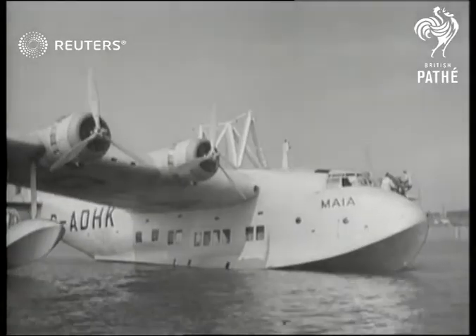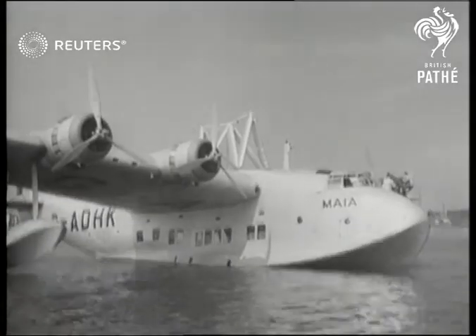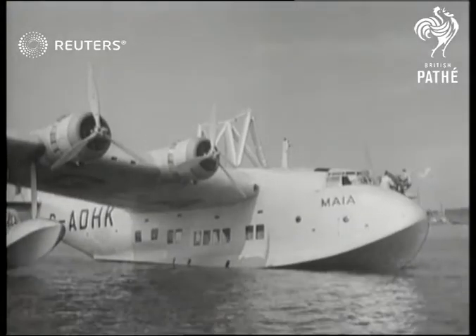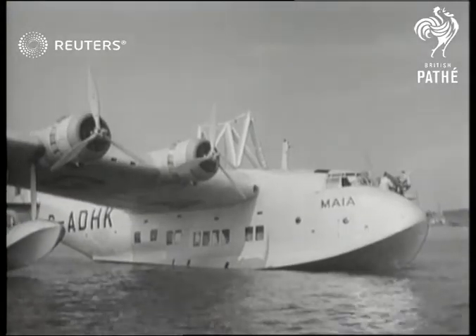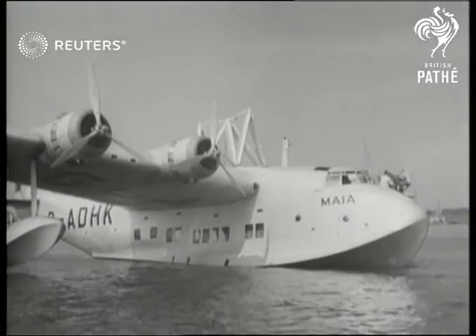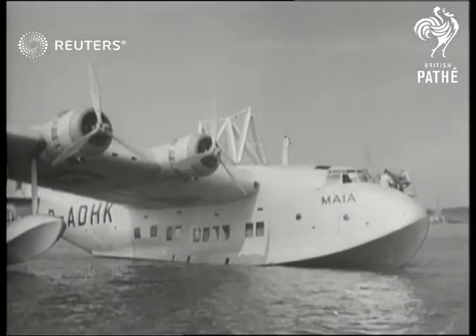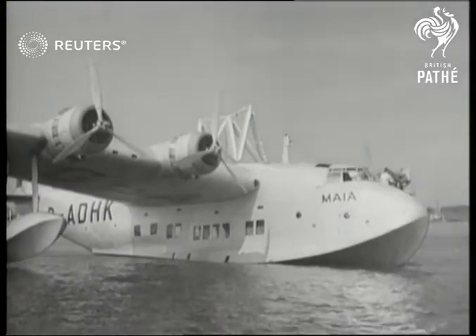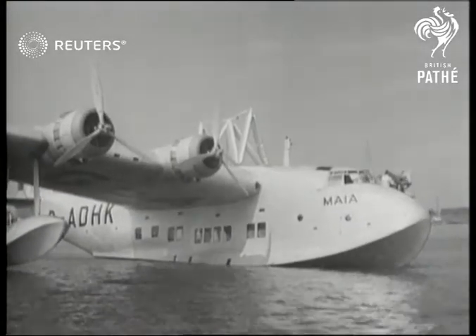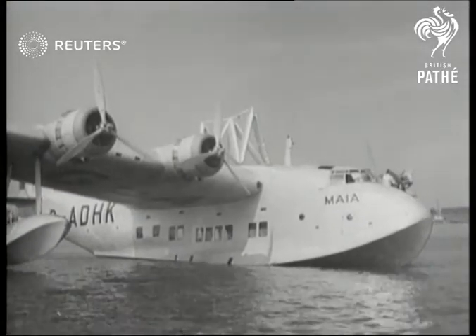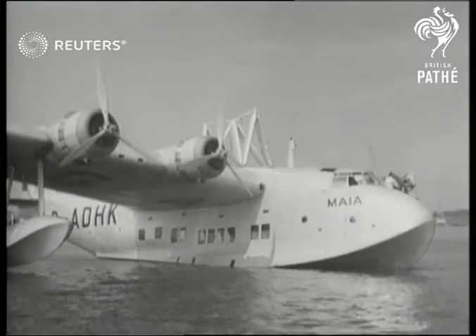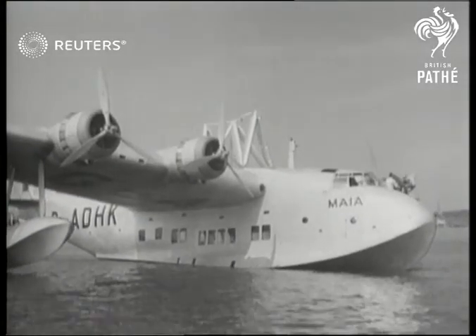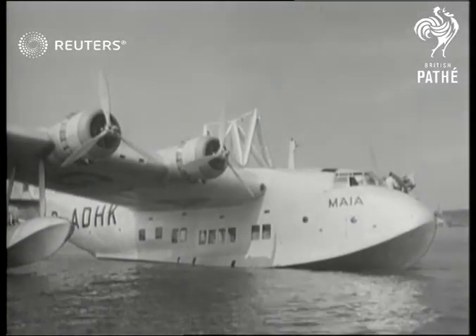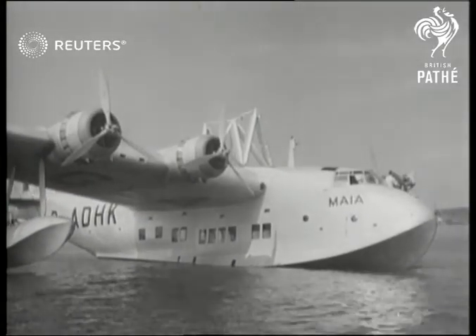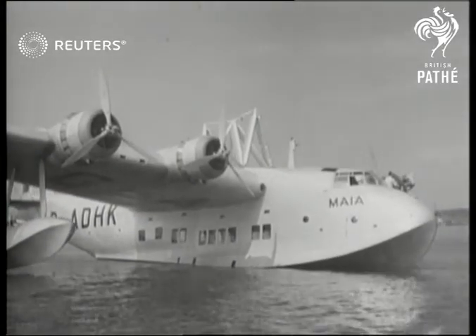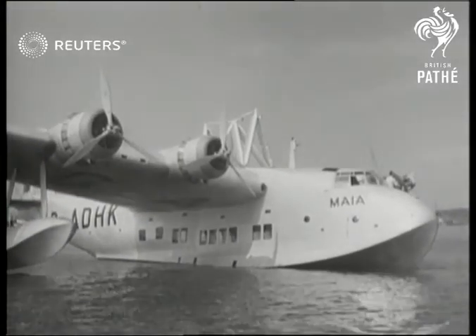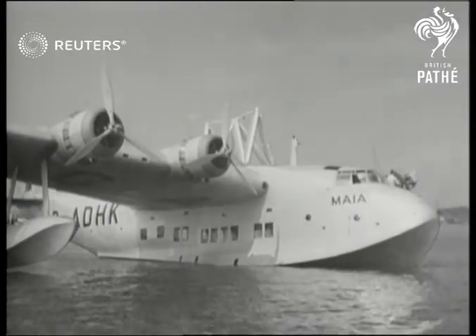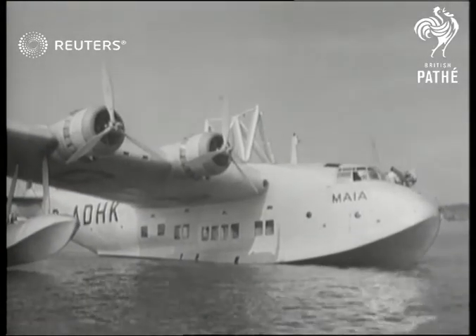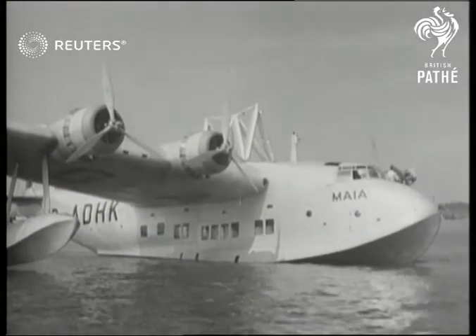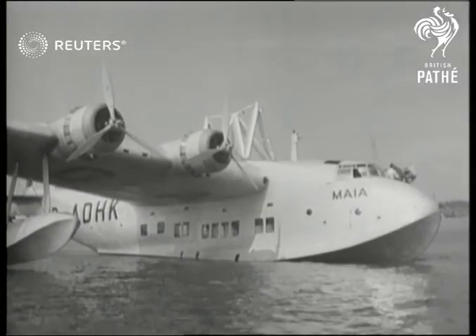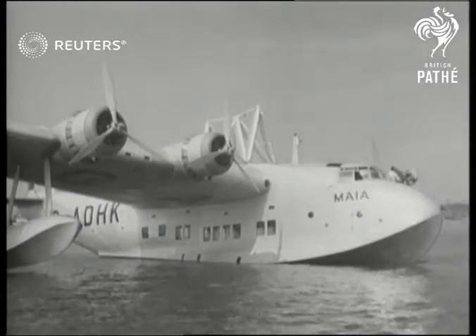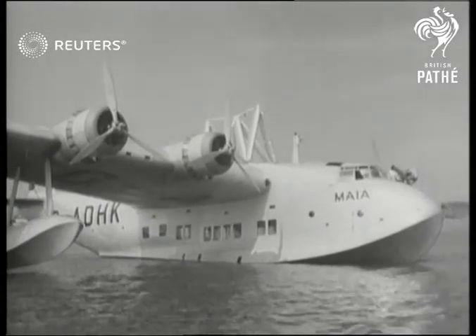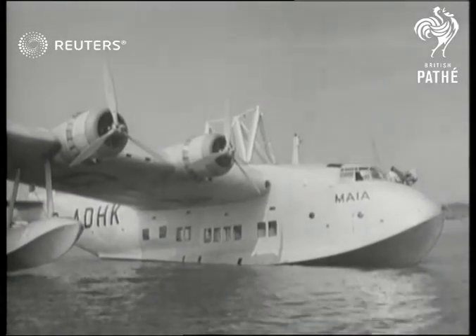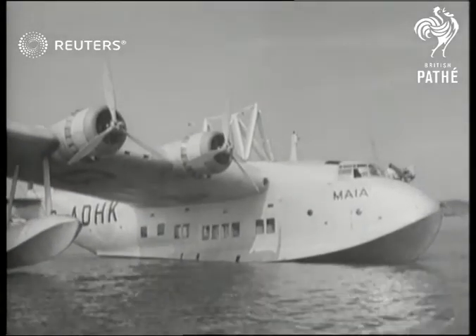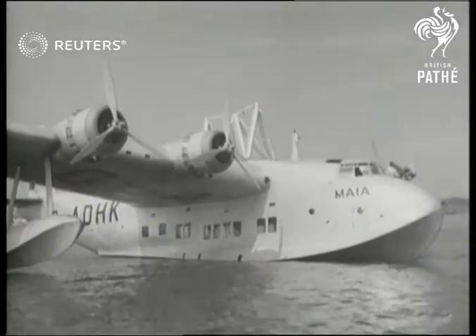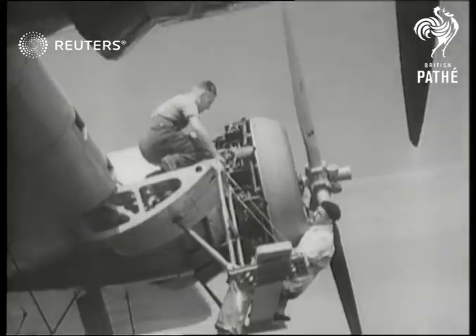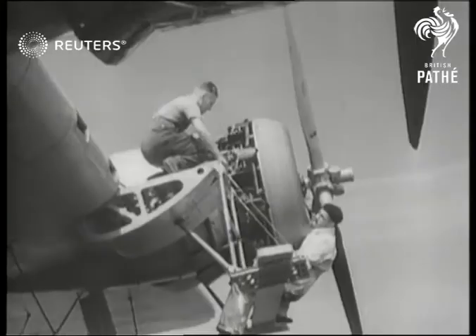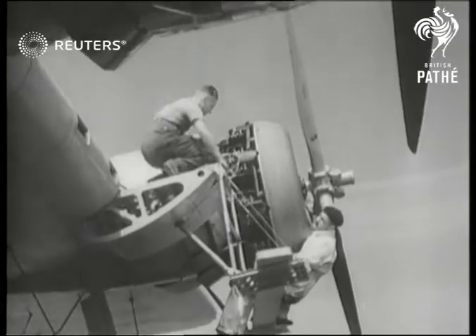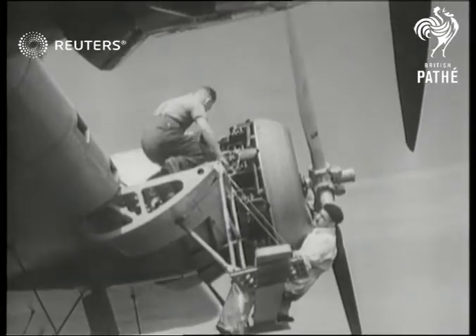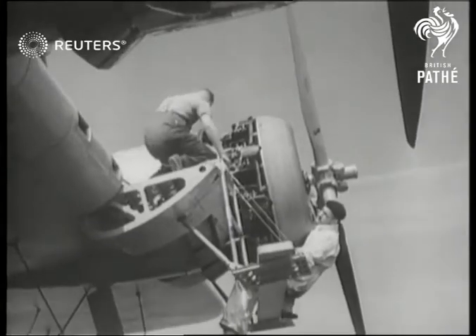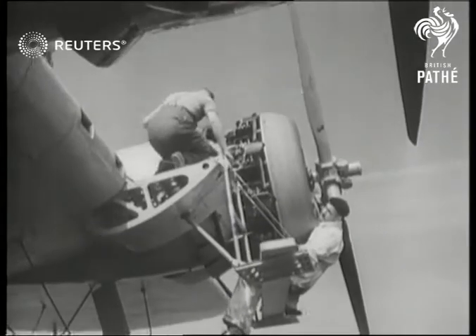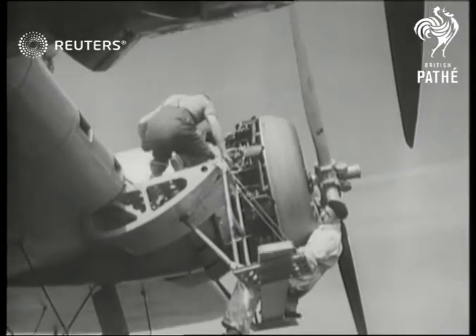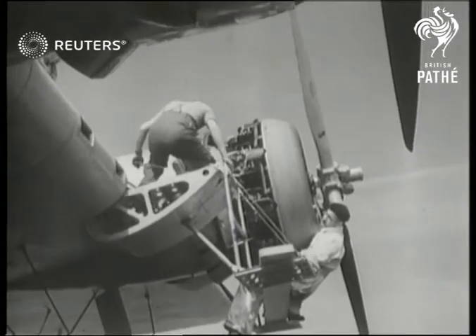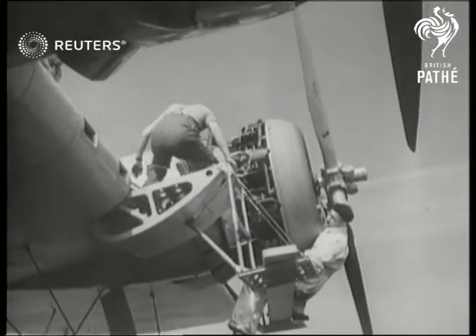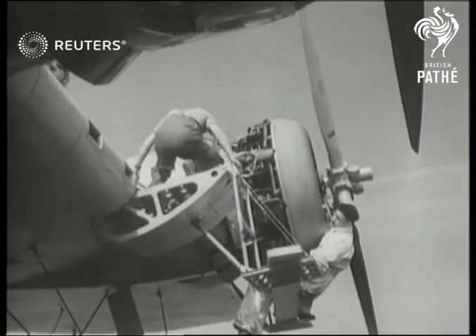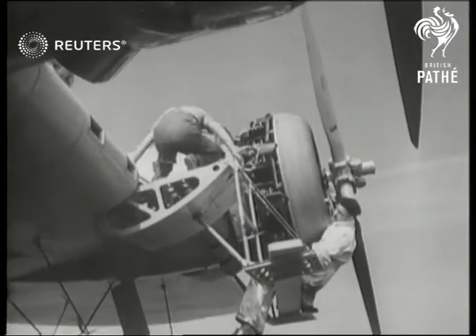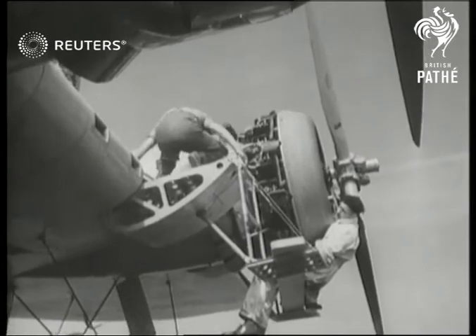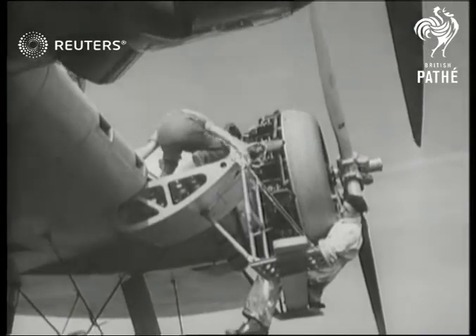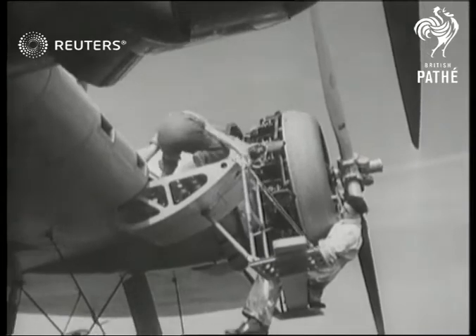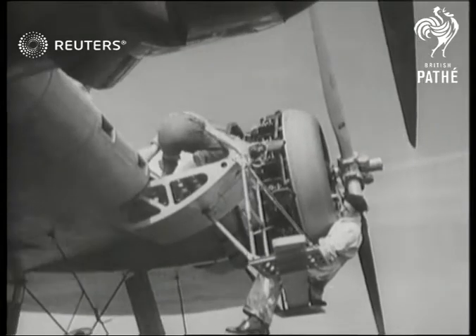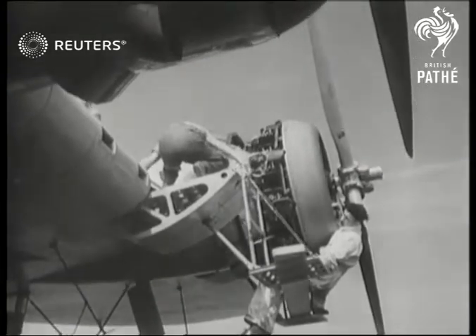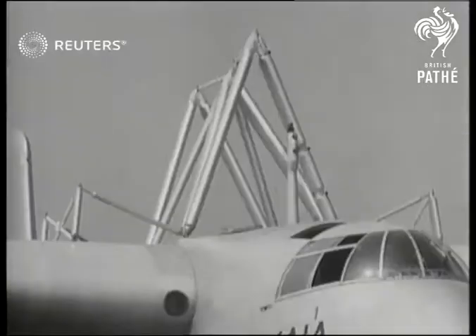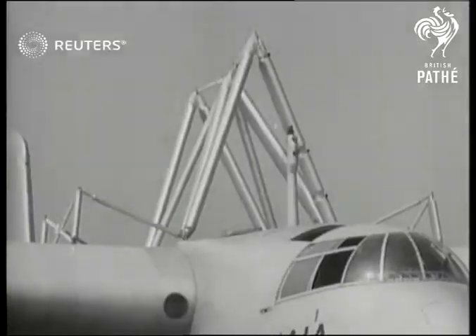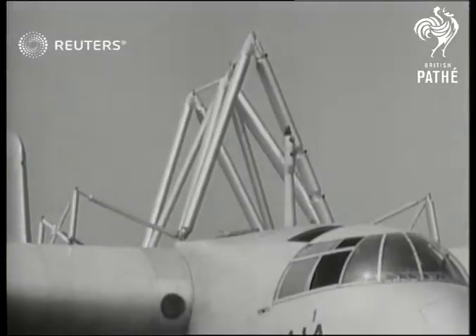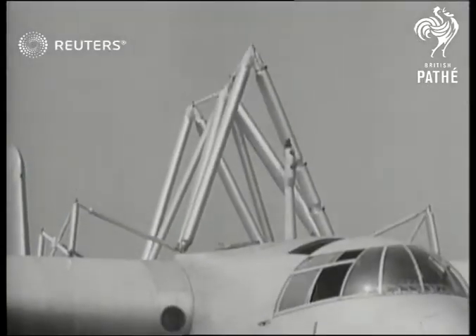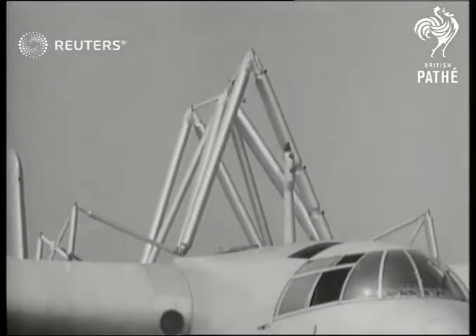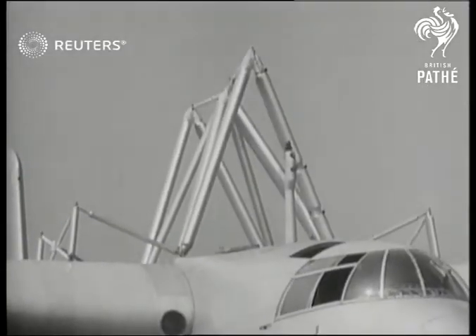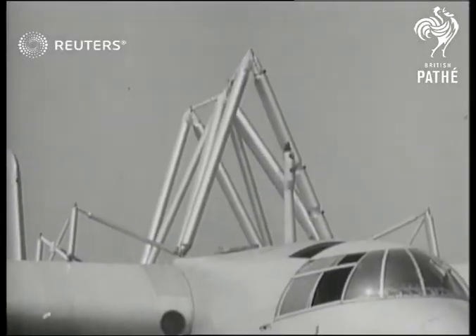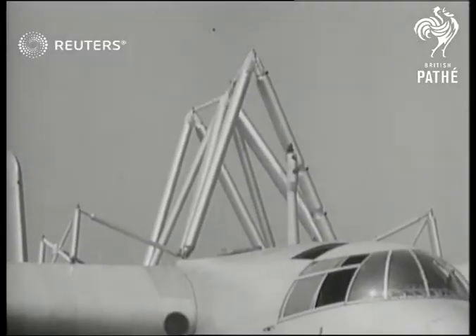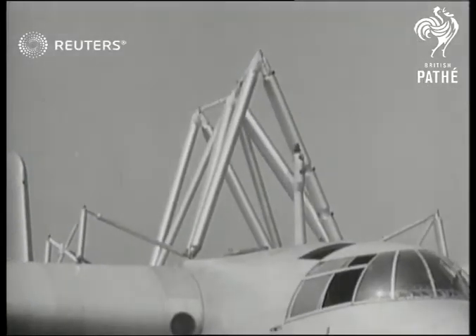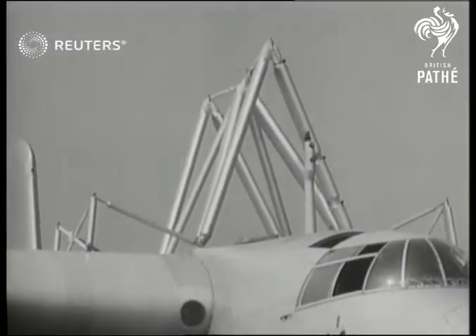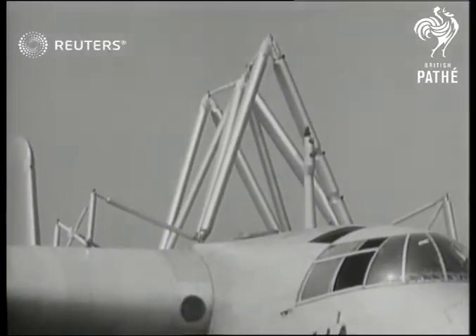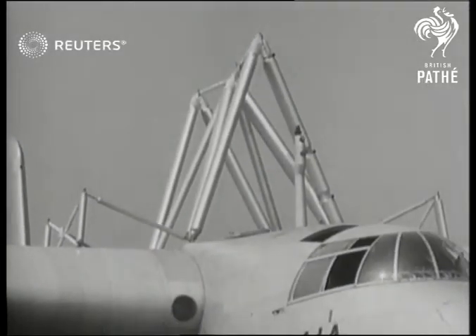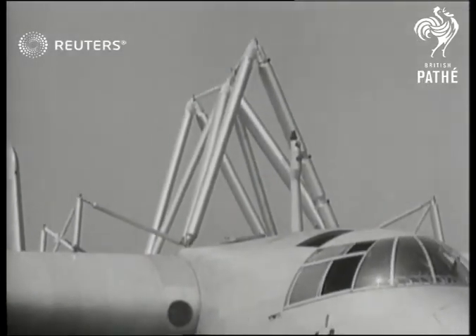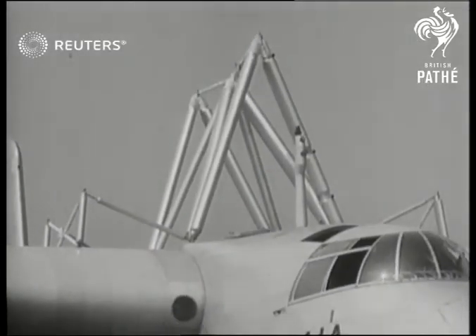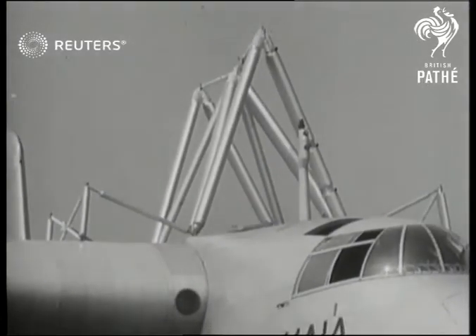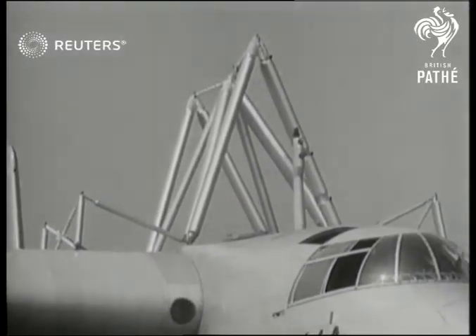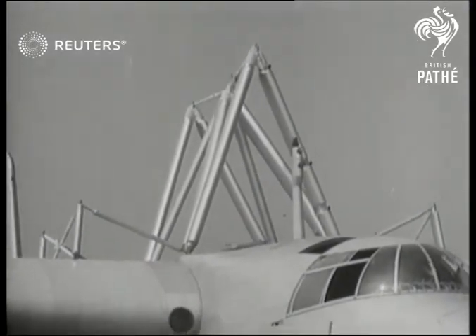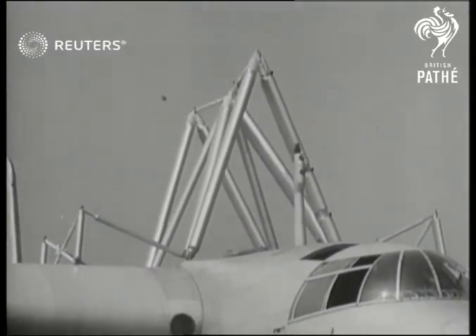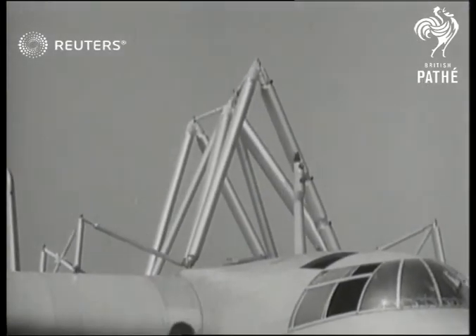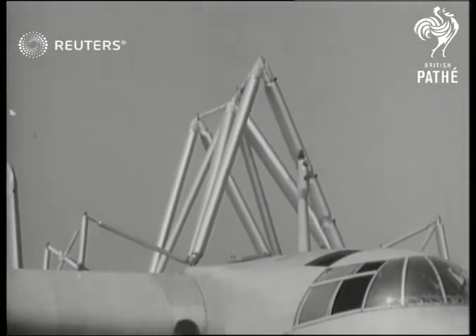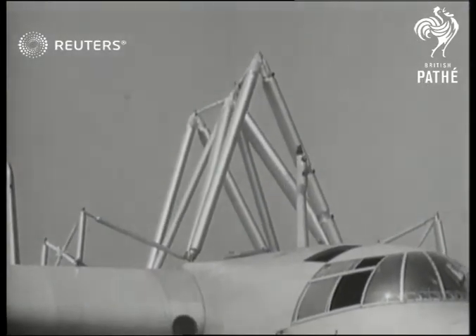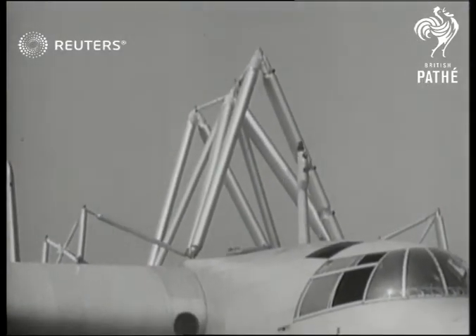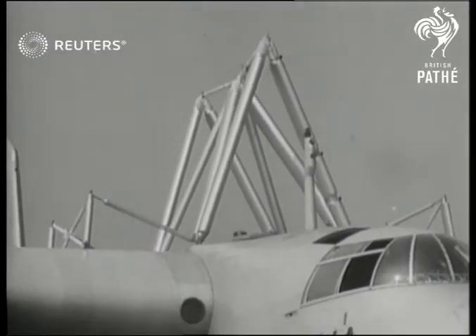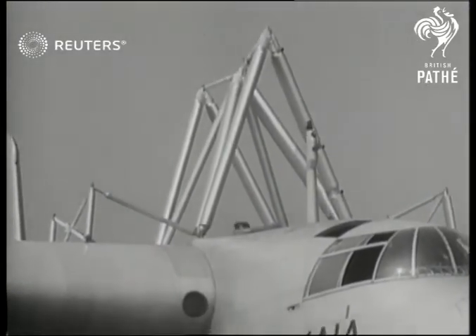The superstructure of the lower component can be seen as the plane is out for tests. And both sections have four engines, making an eight-engine plane of unusual design.